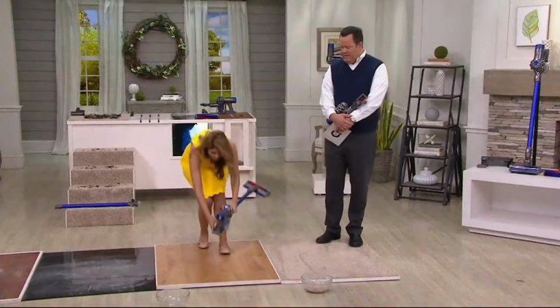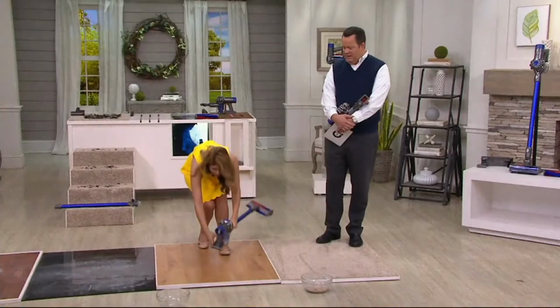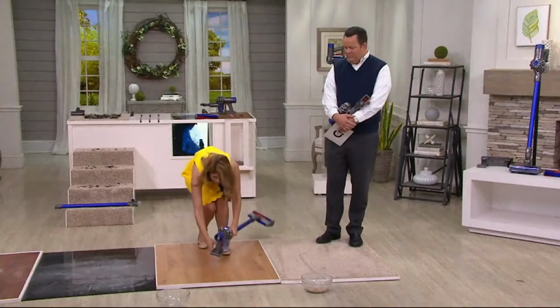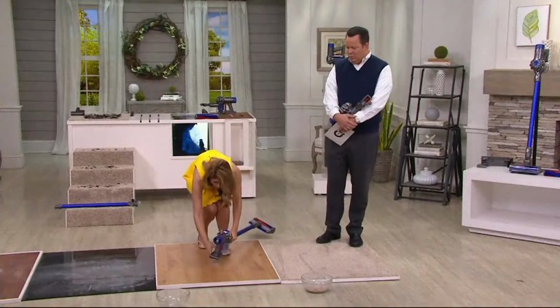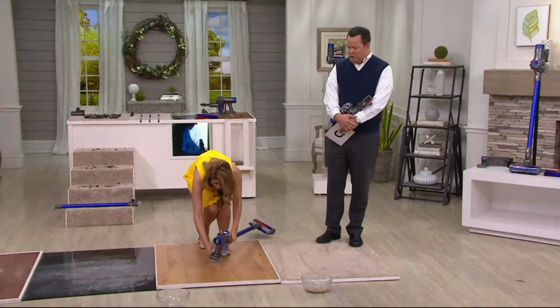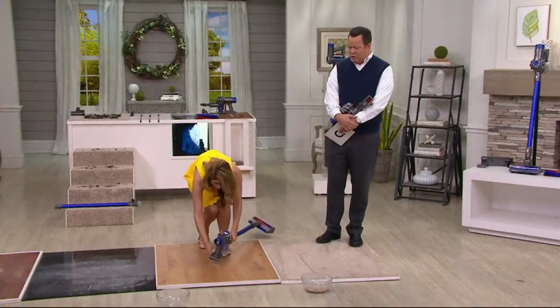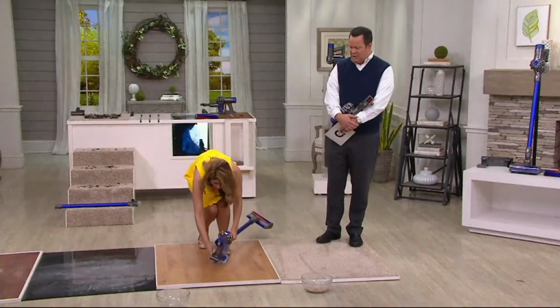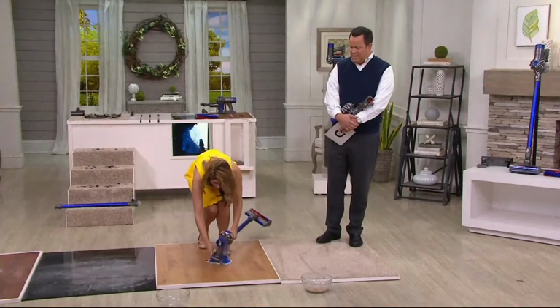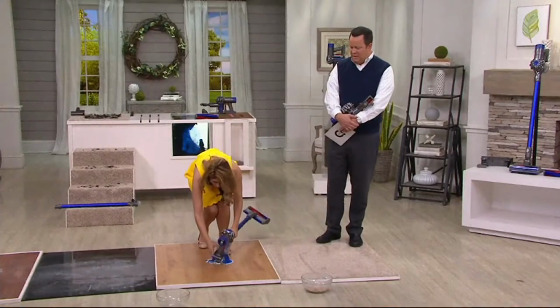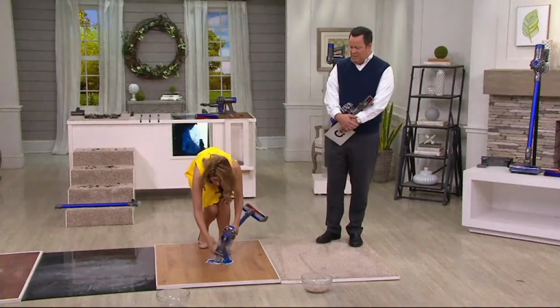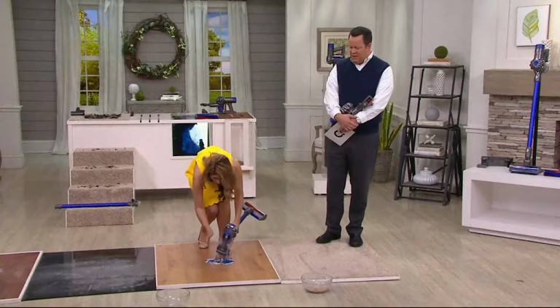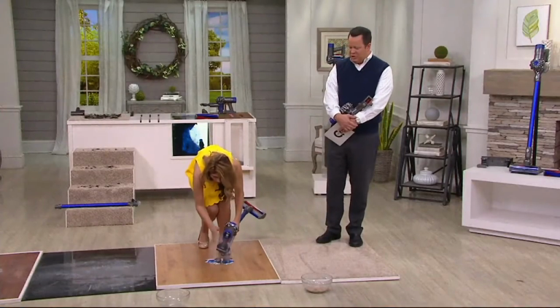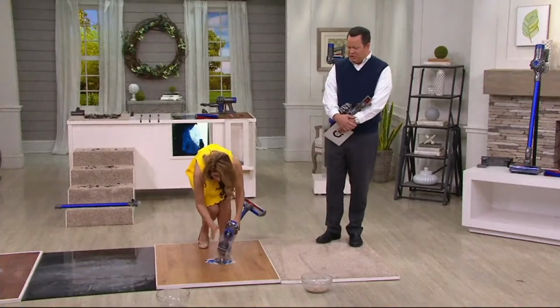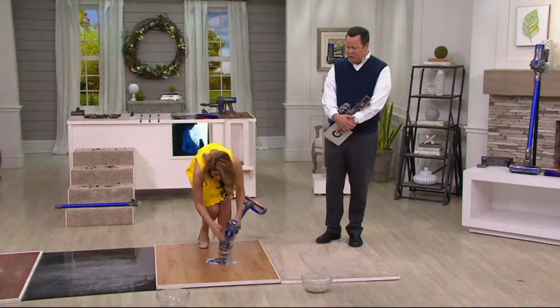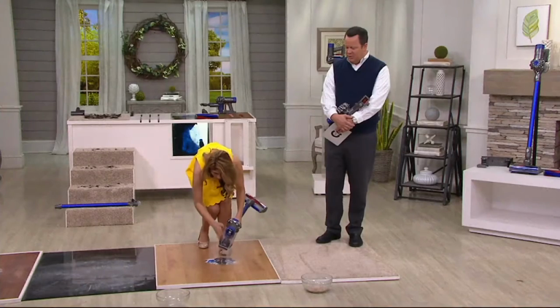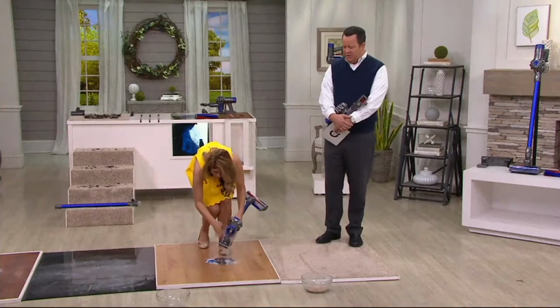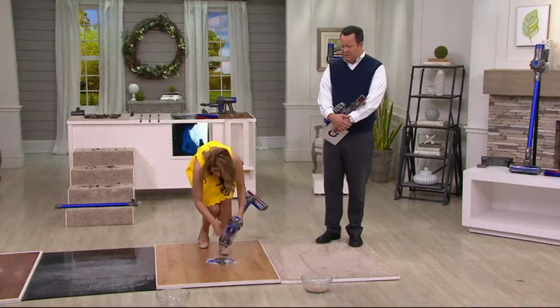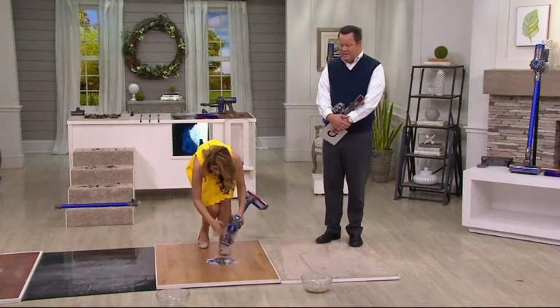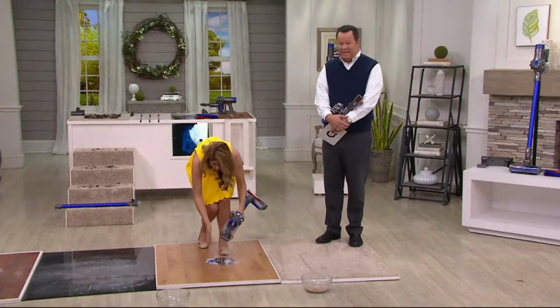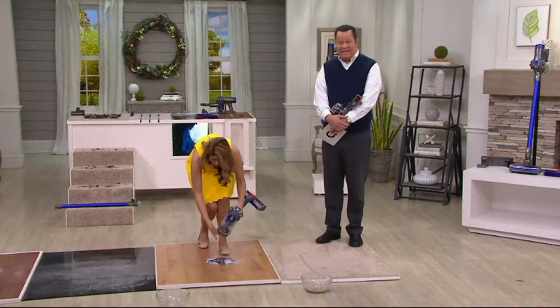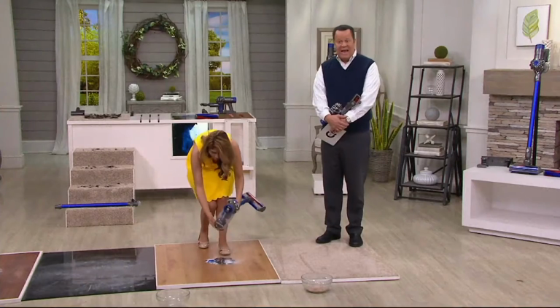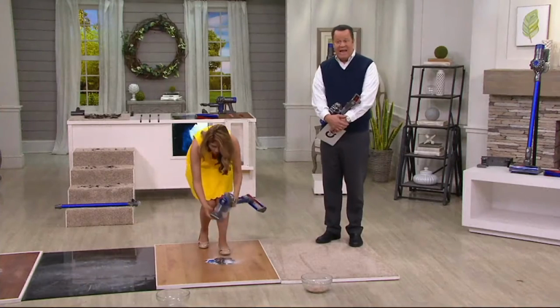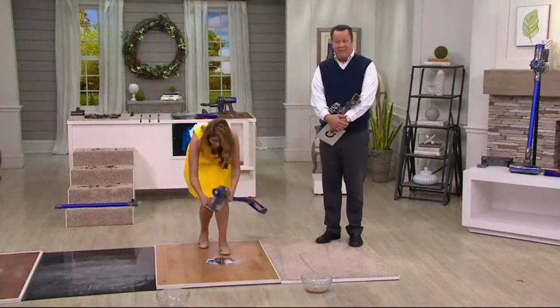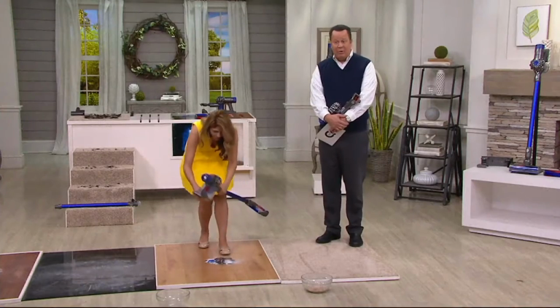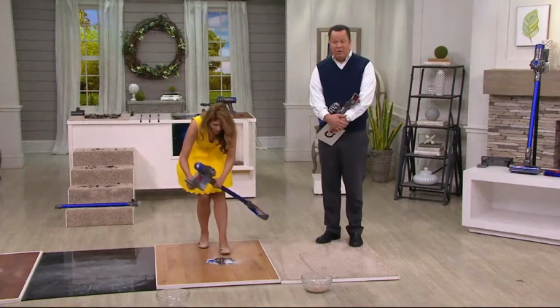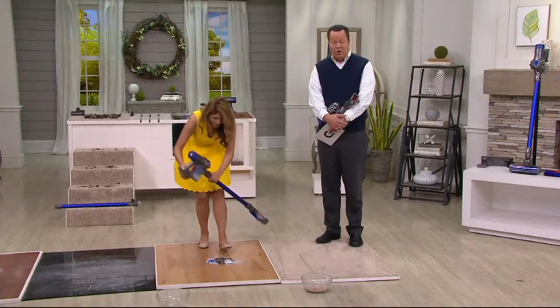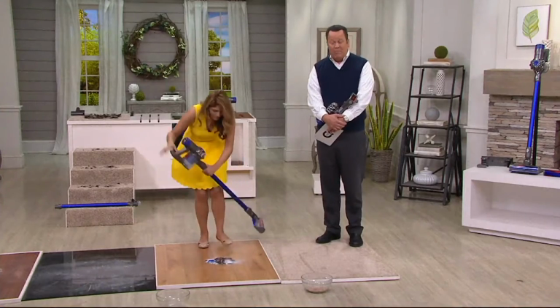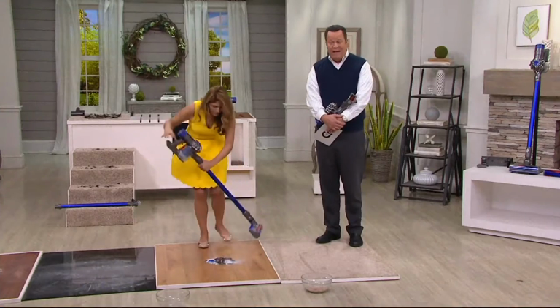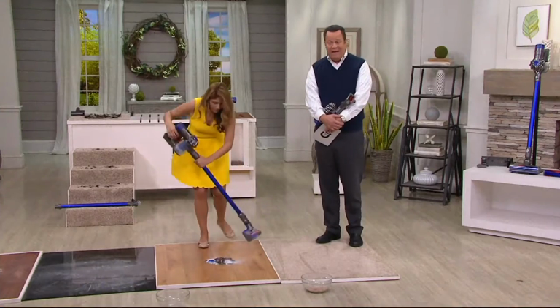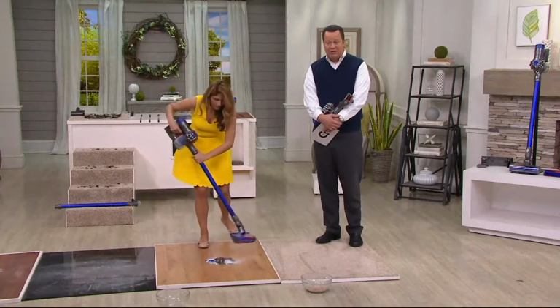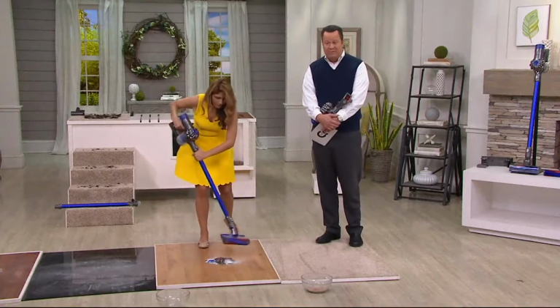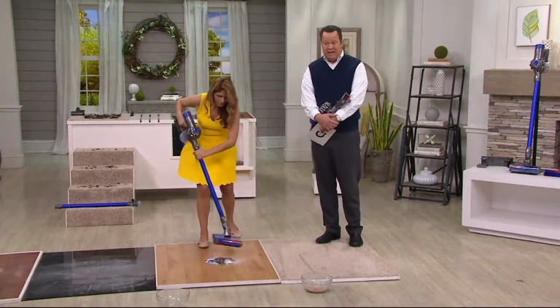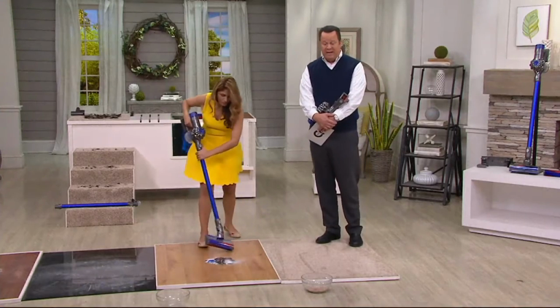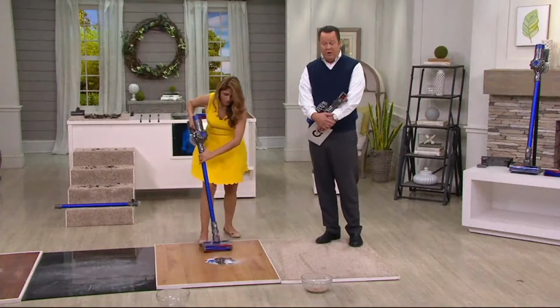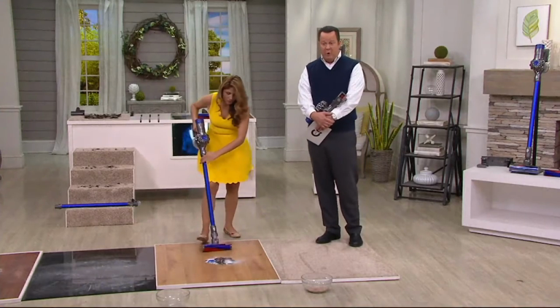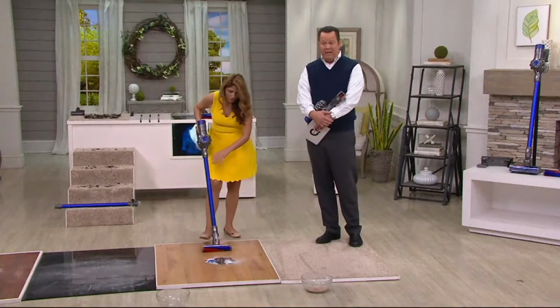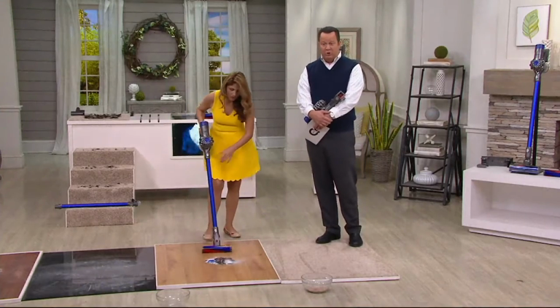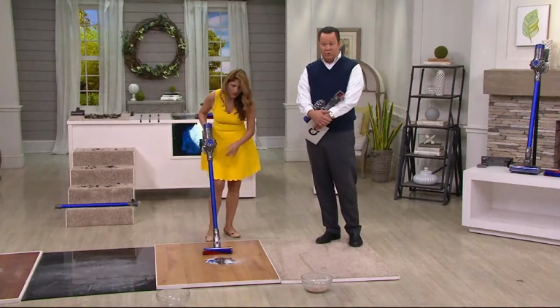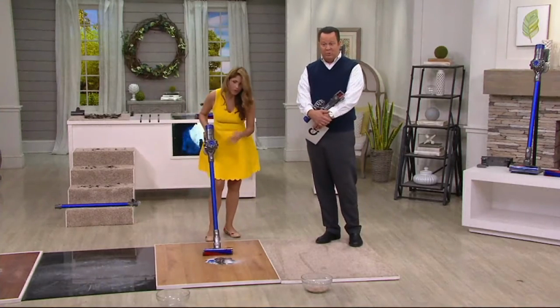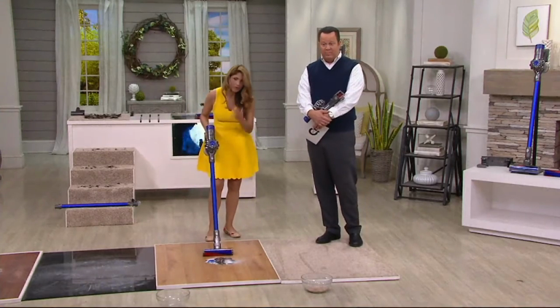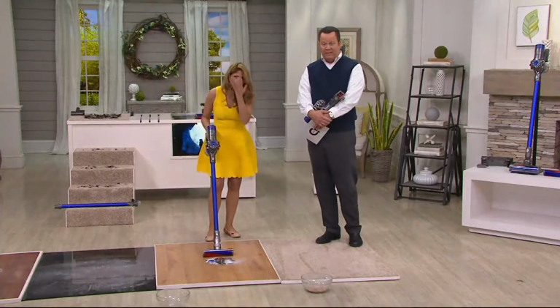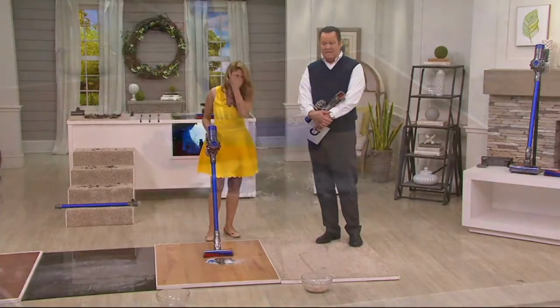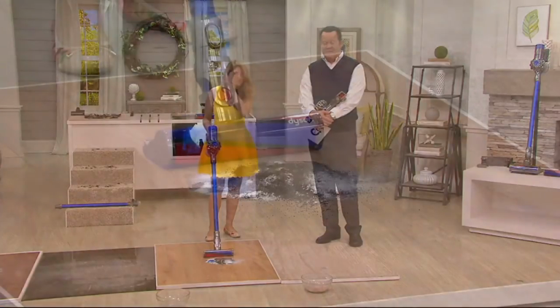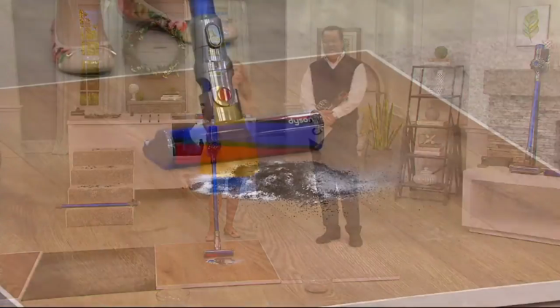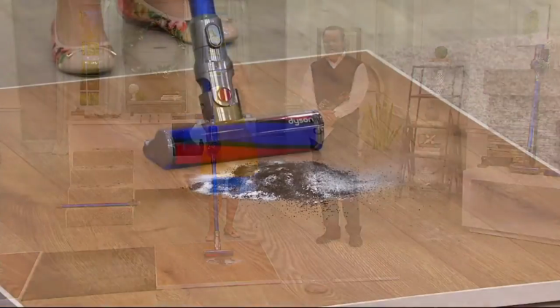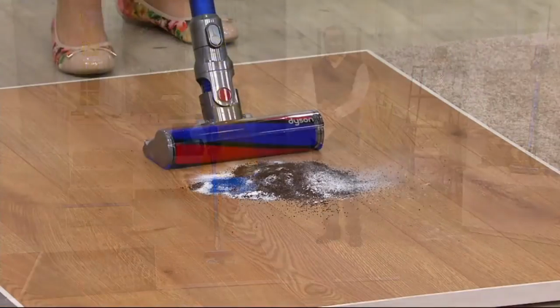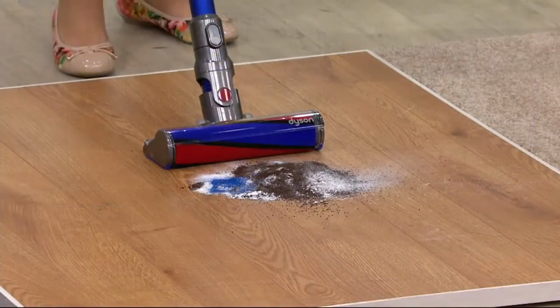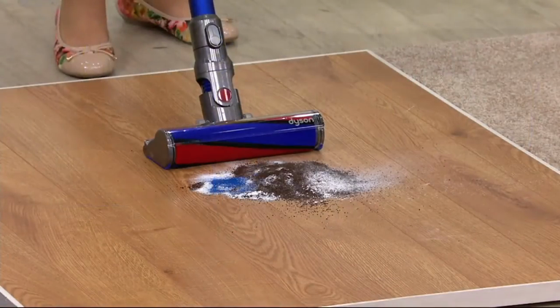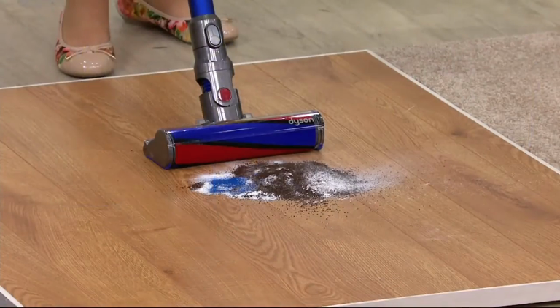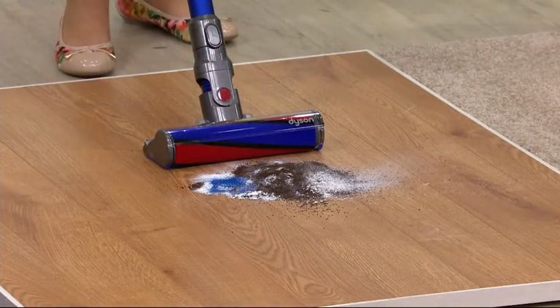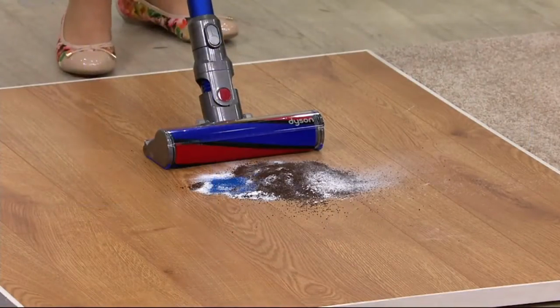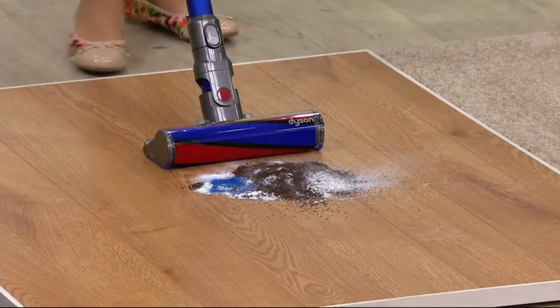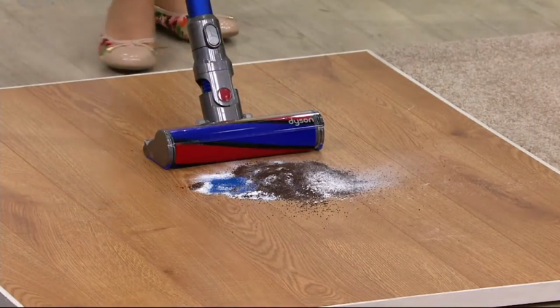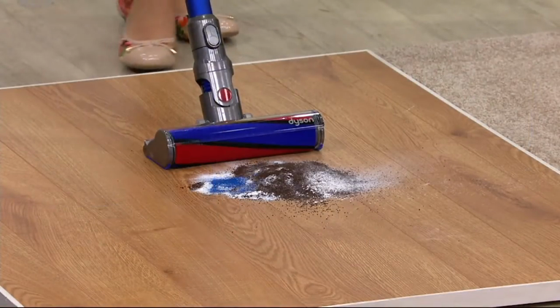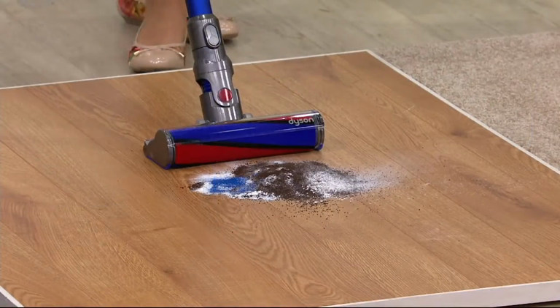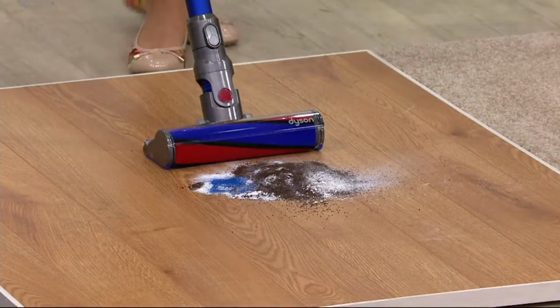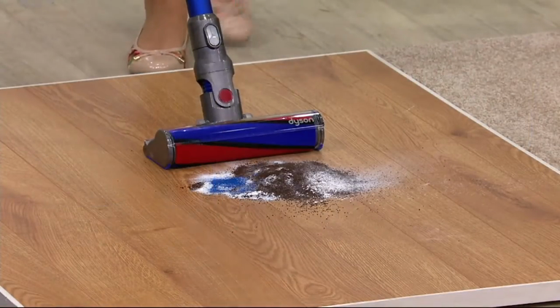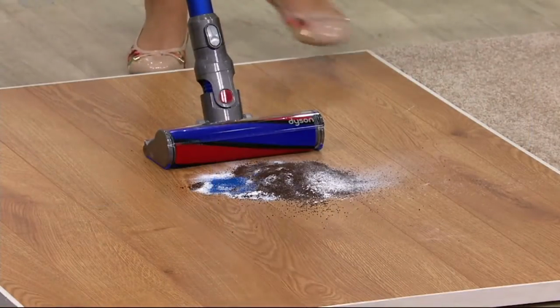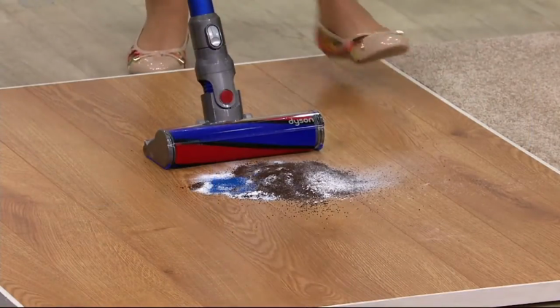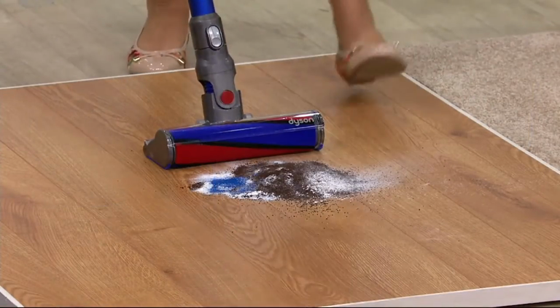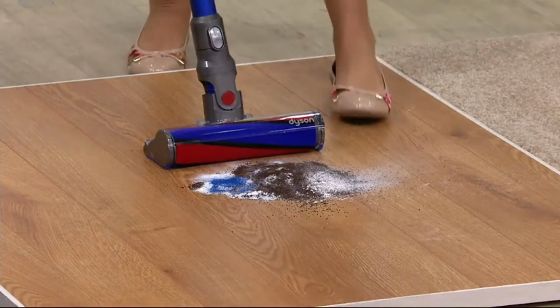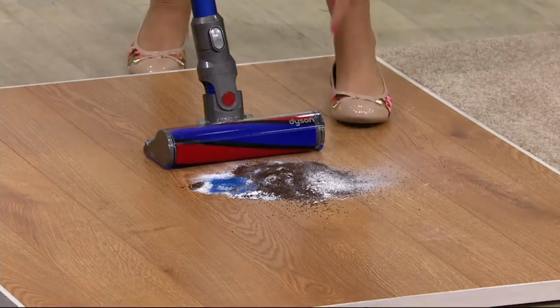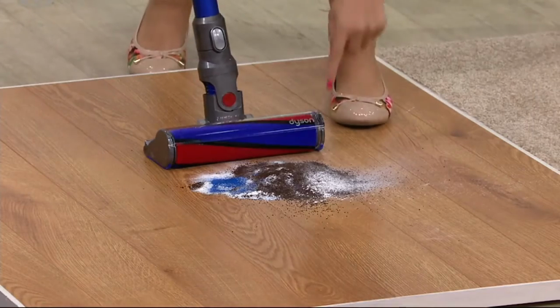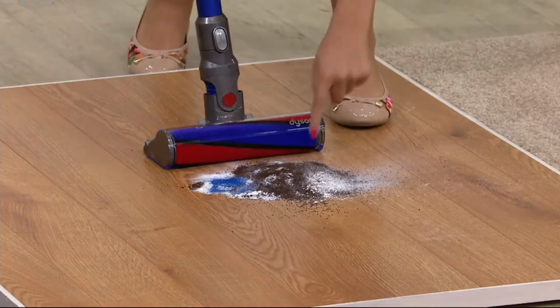And then look how much it's going to collect. There are no bags to buy, no belts to replace. There's no cost of ownership once you get this home.